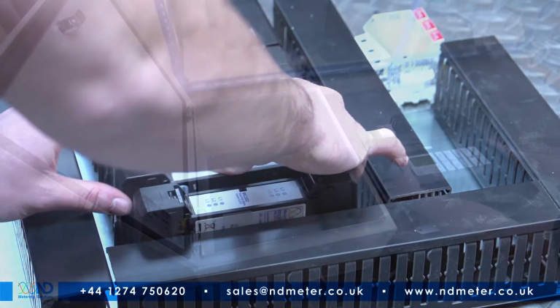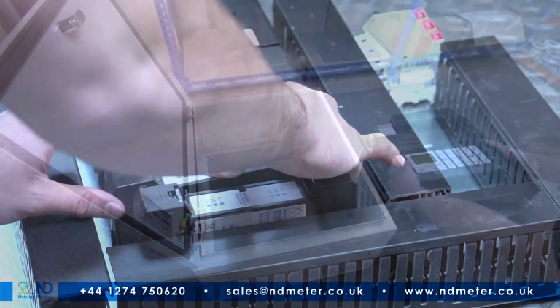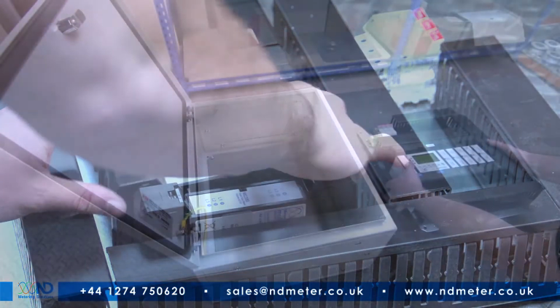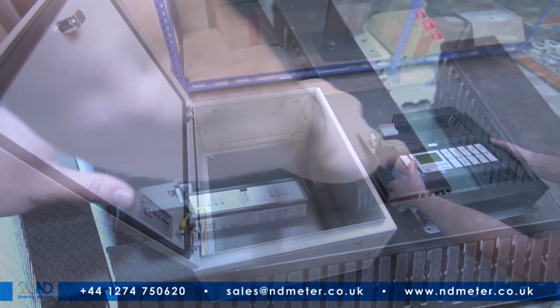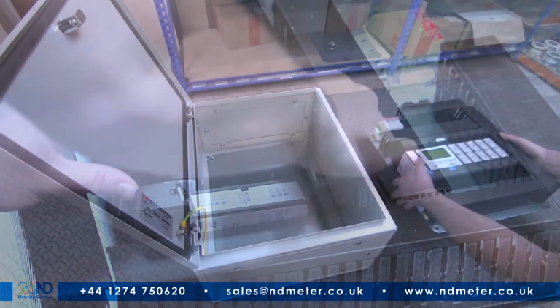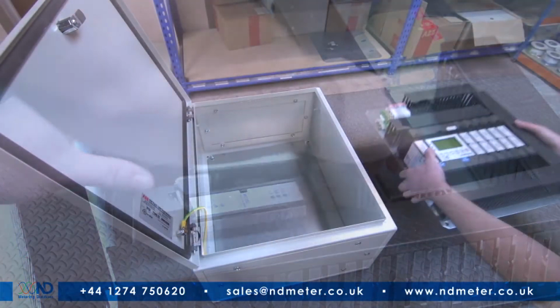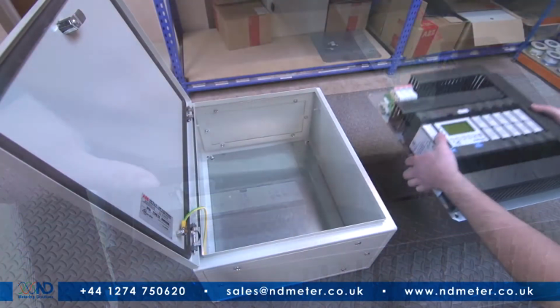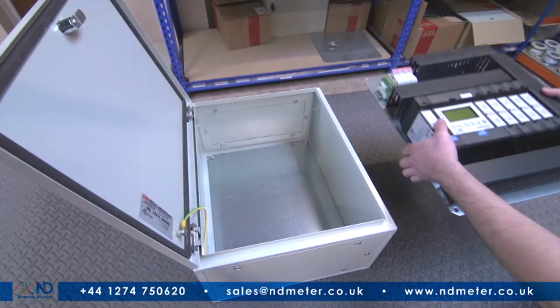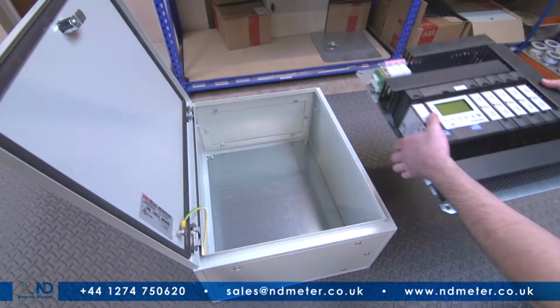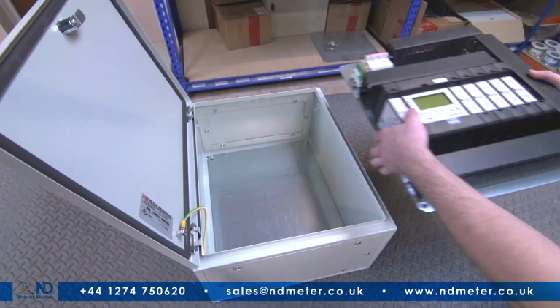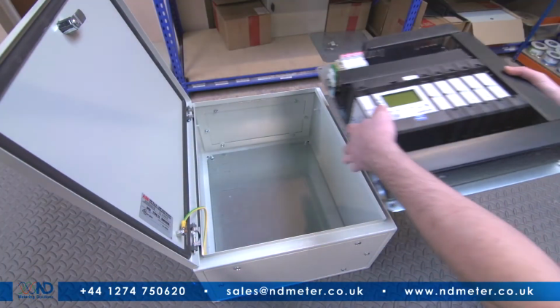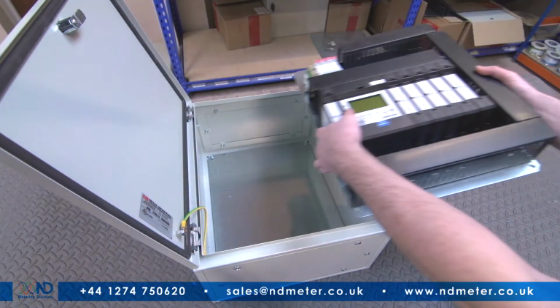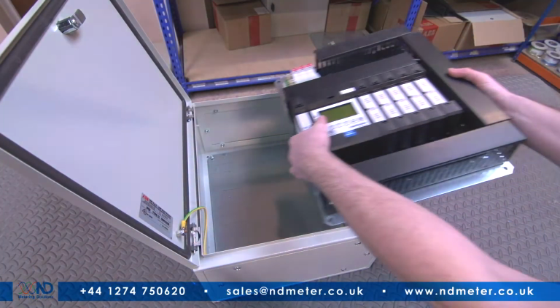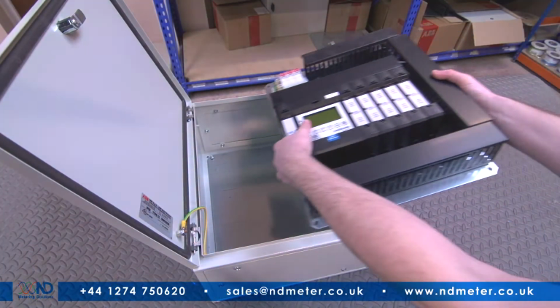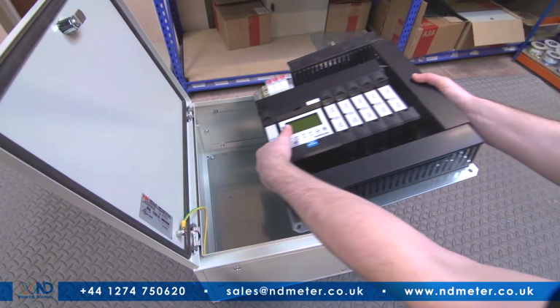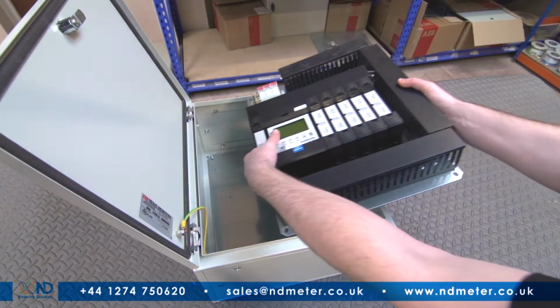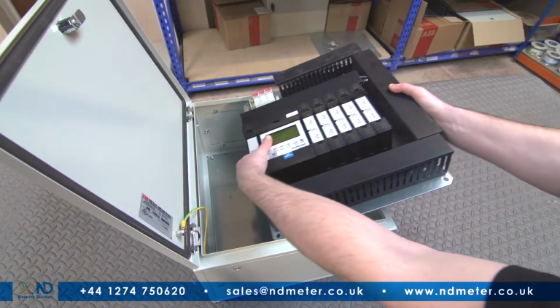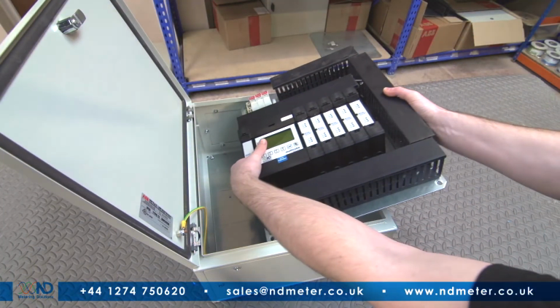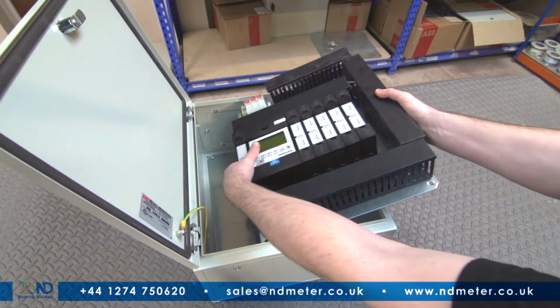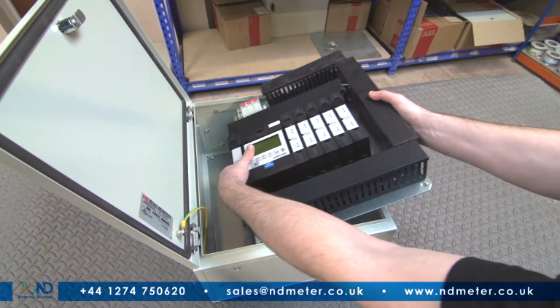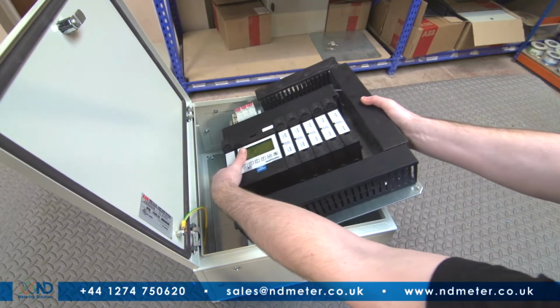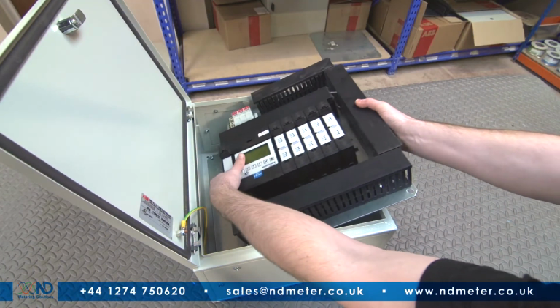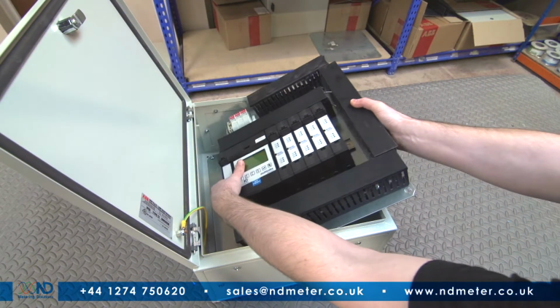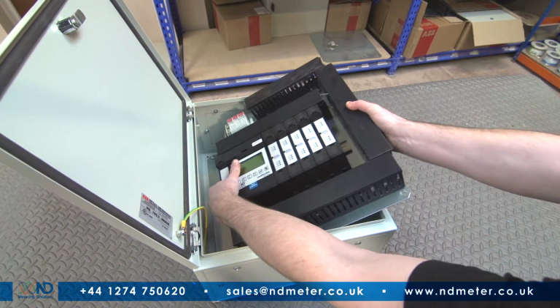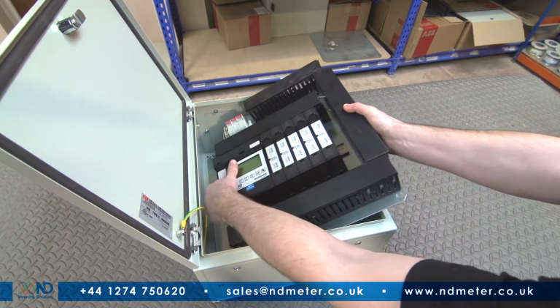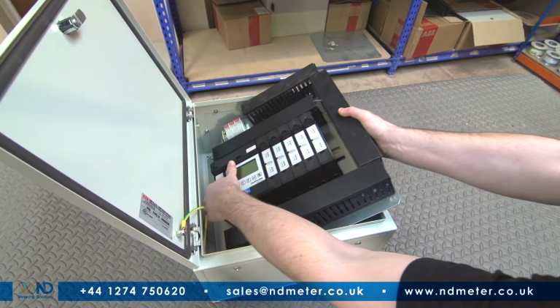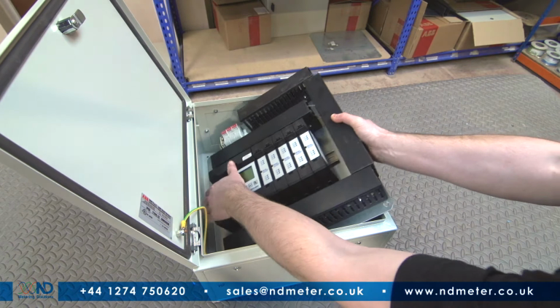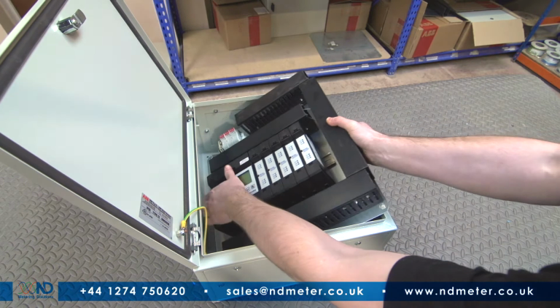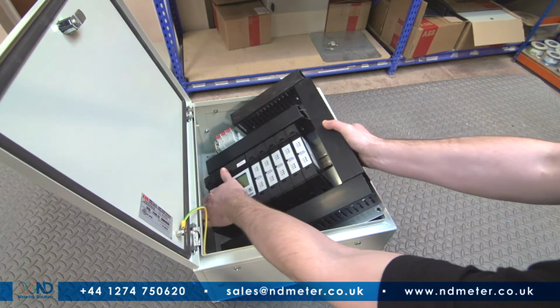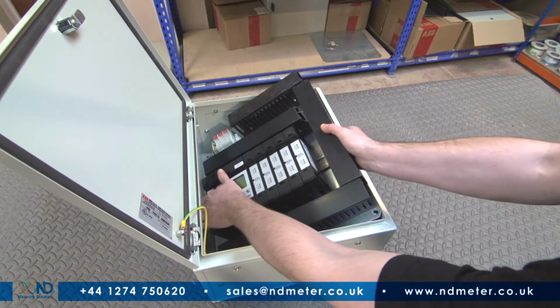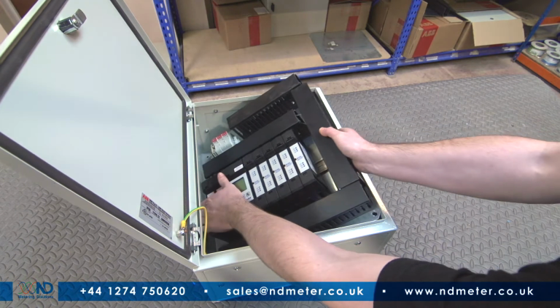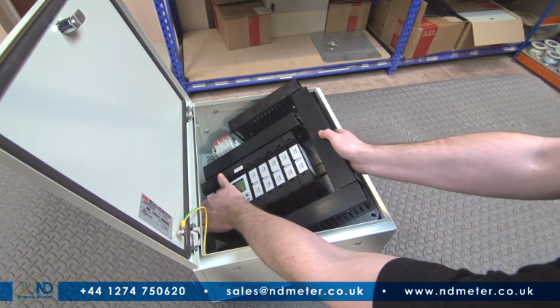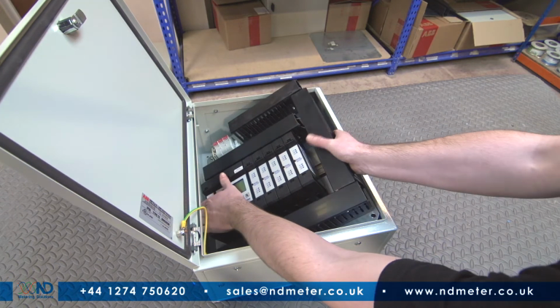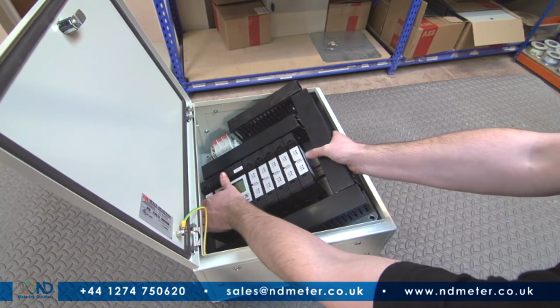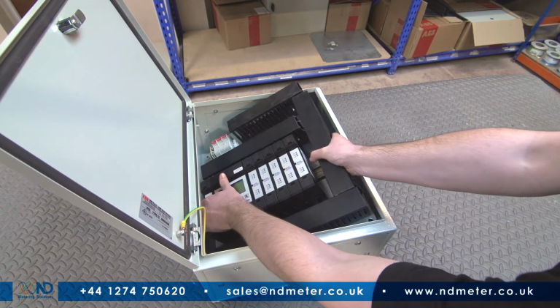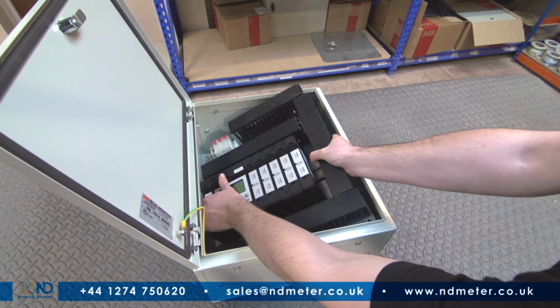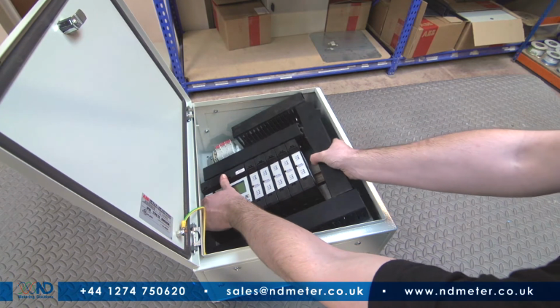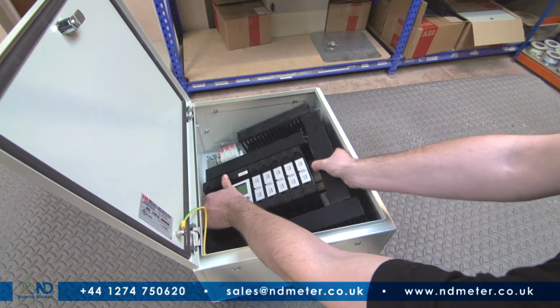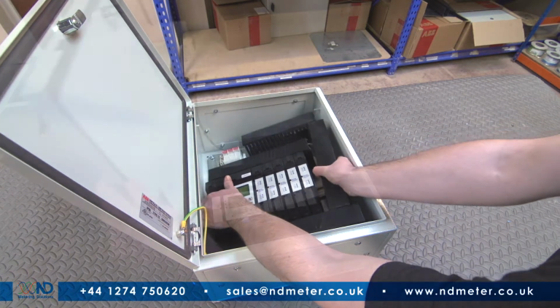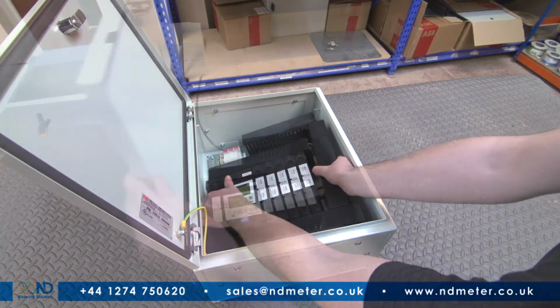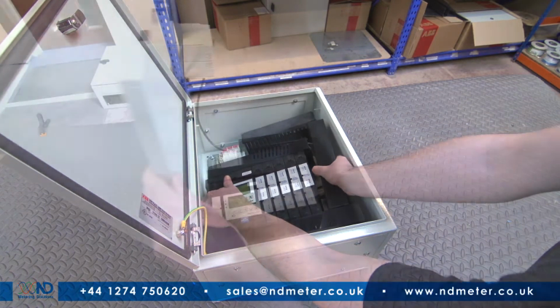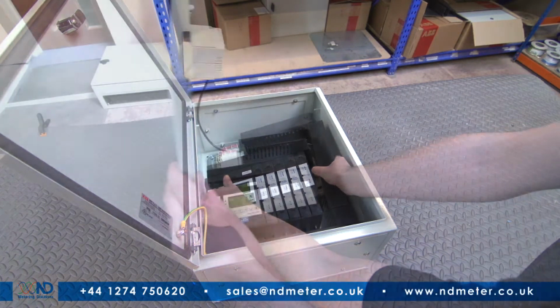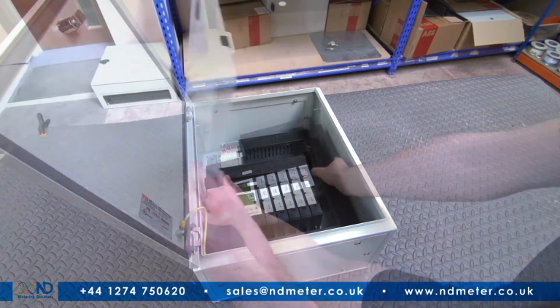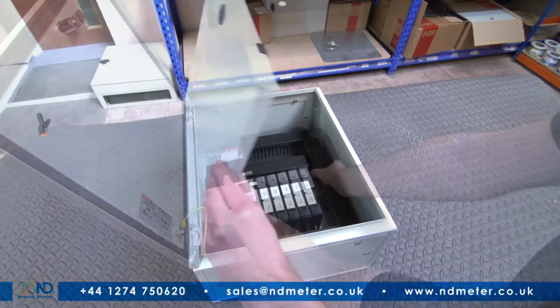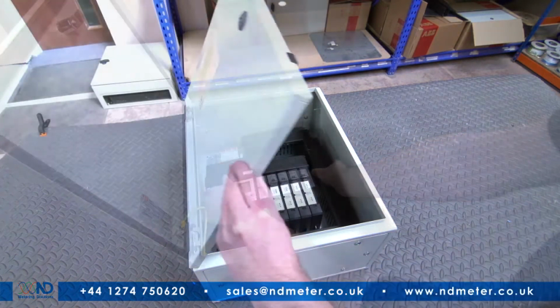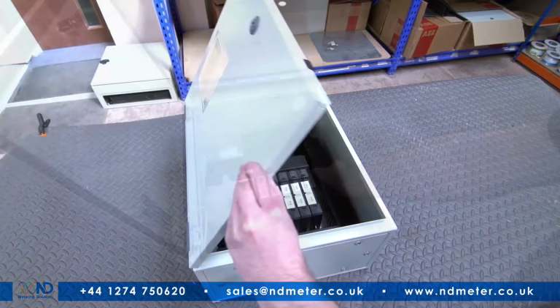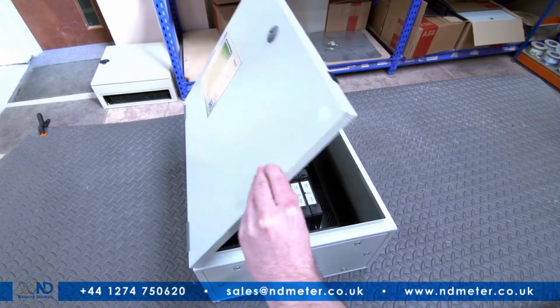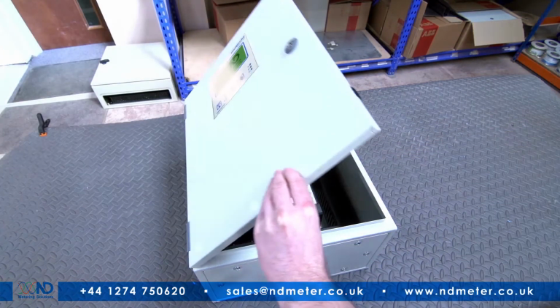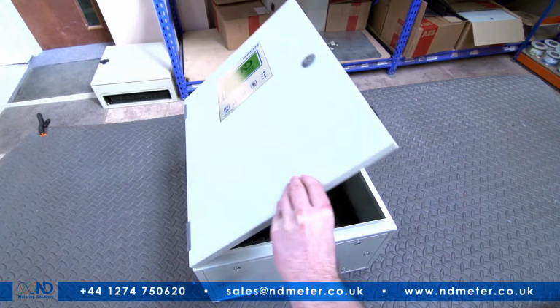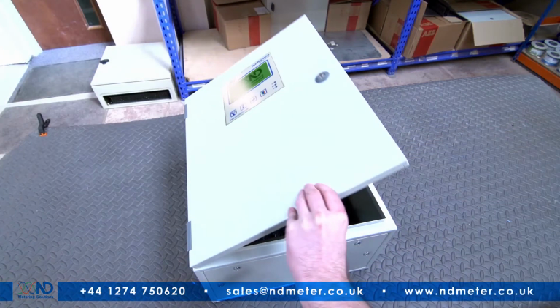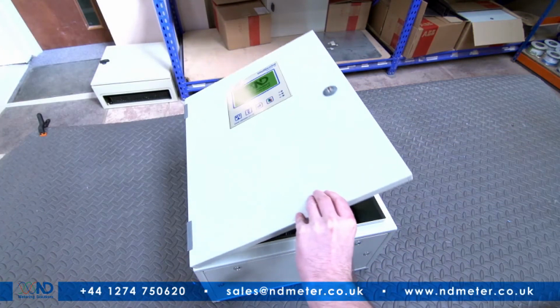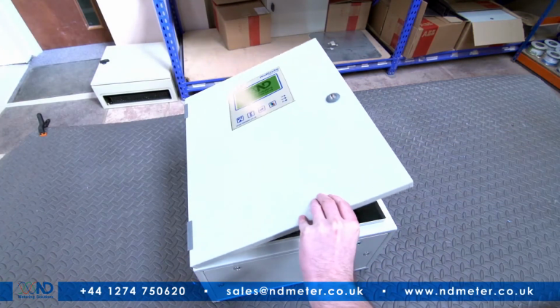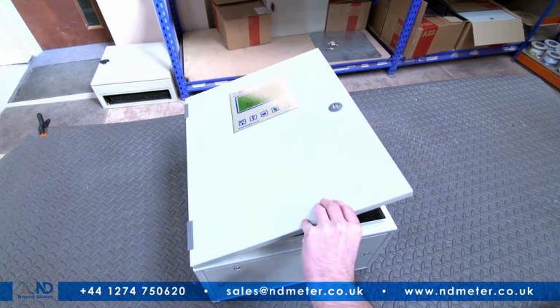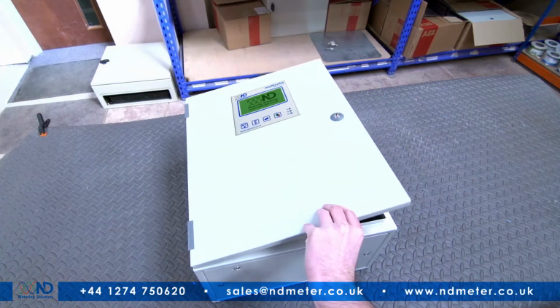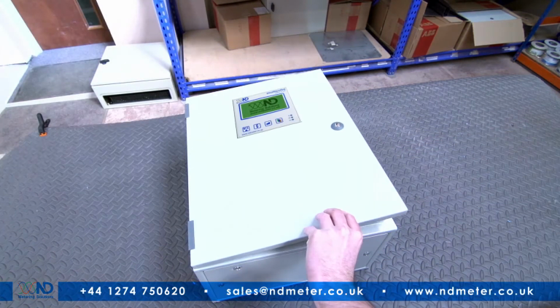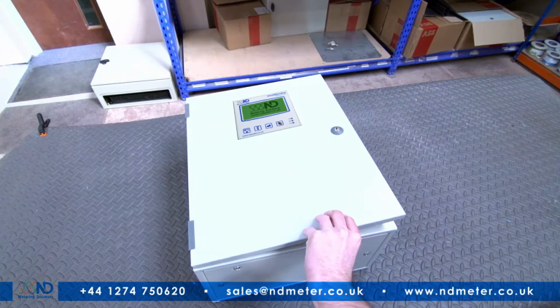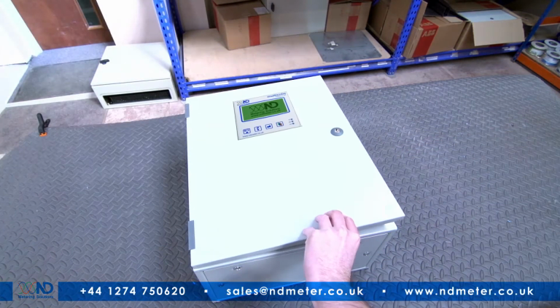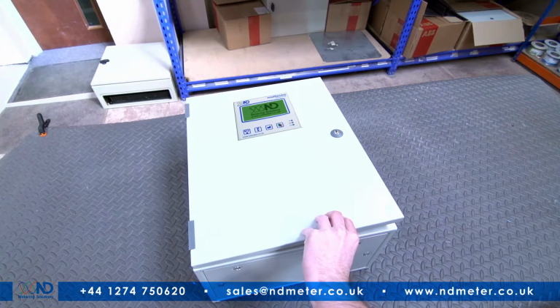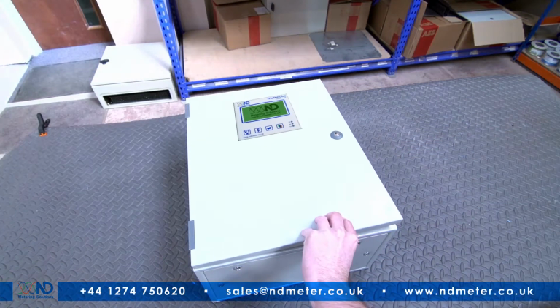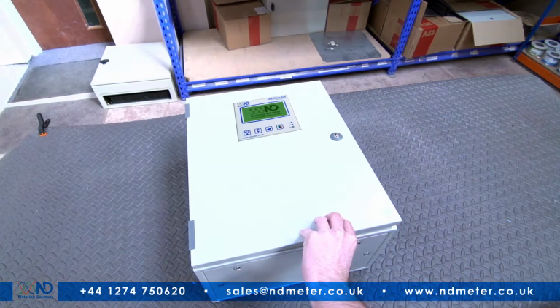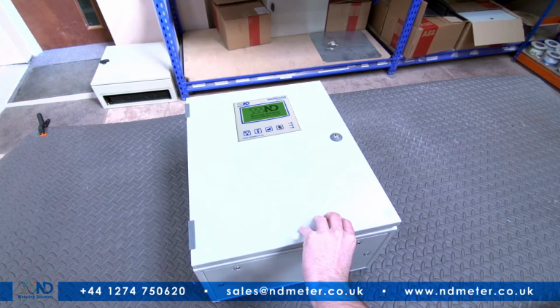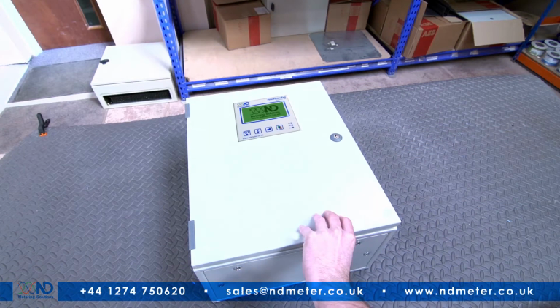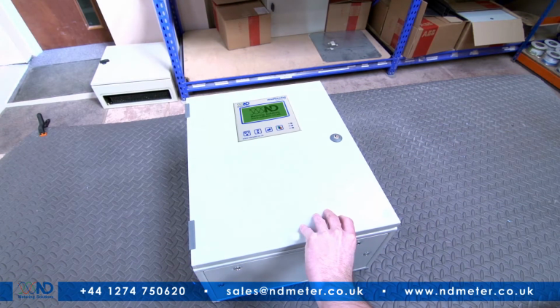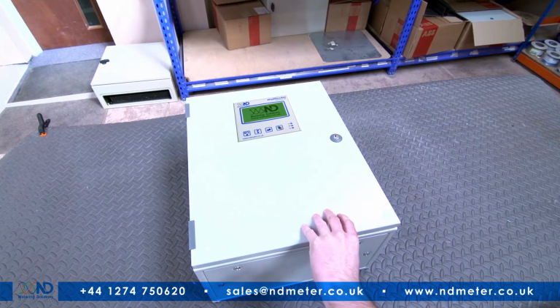This results in a tidier, more space-efficient panel, with the added option of adding a remote display should access be limited.